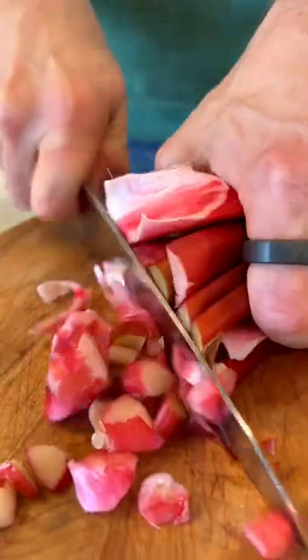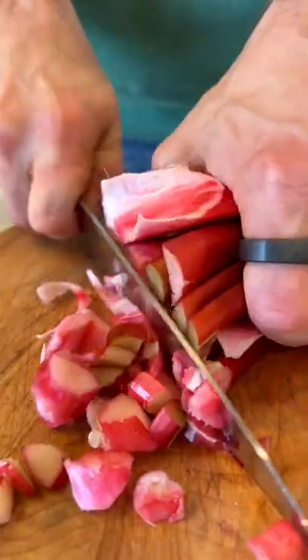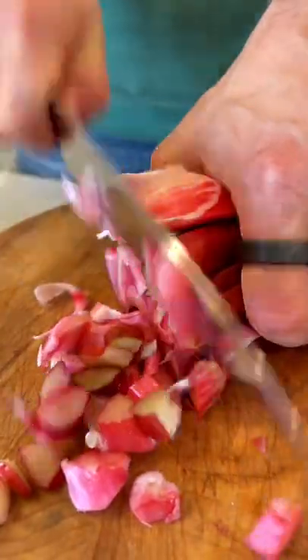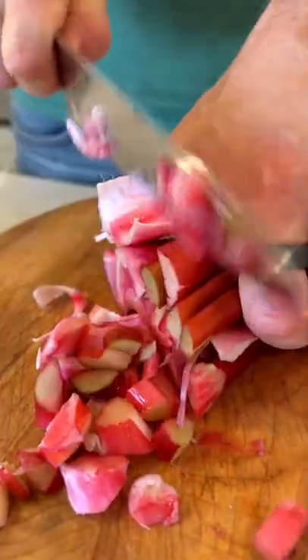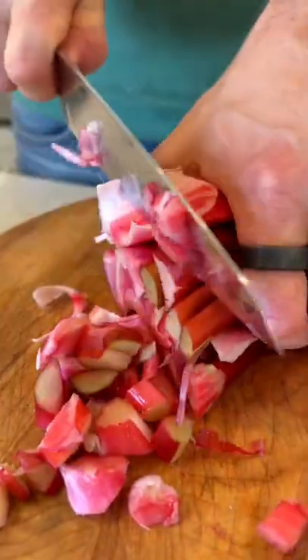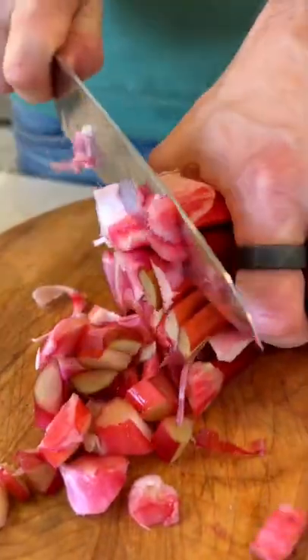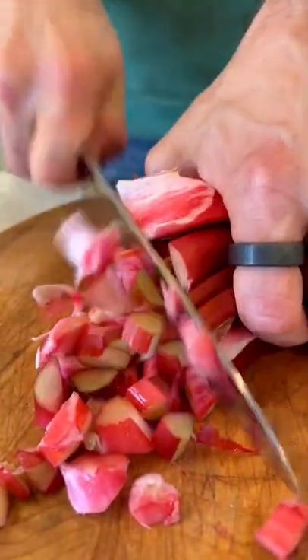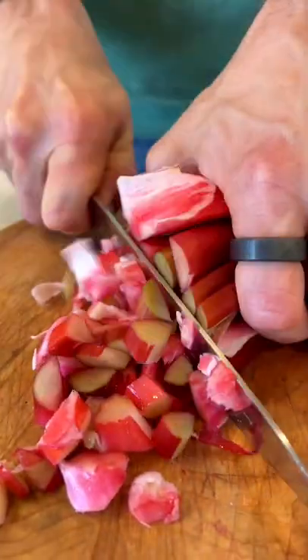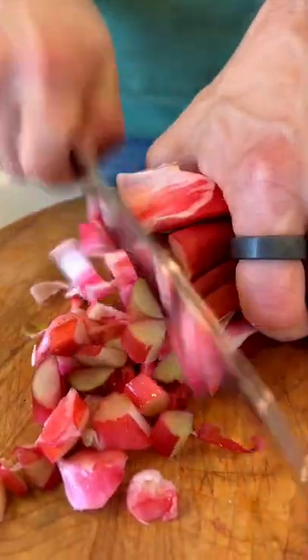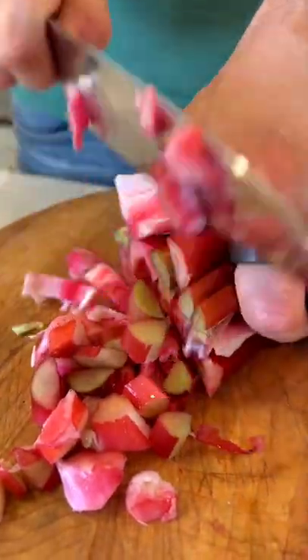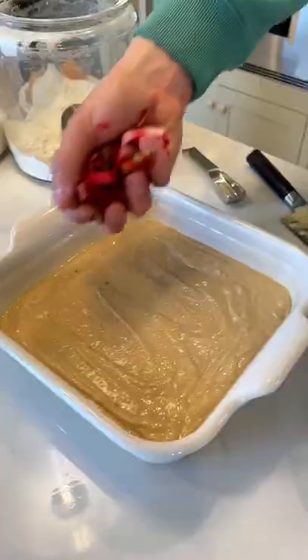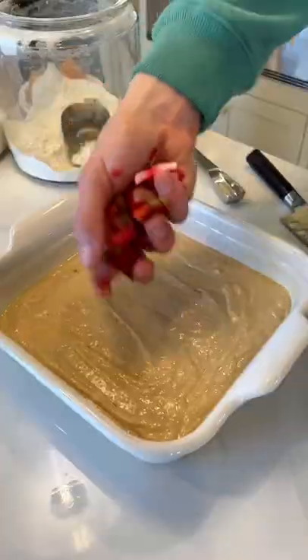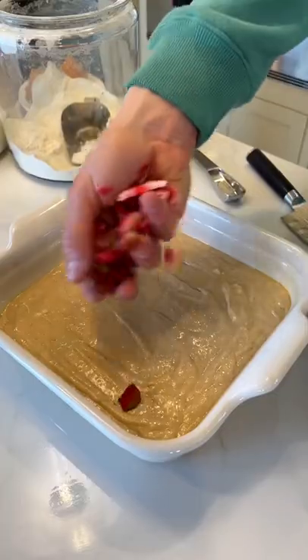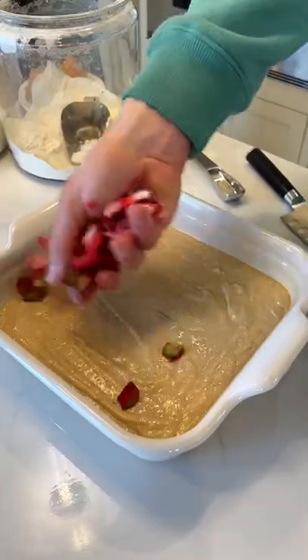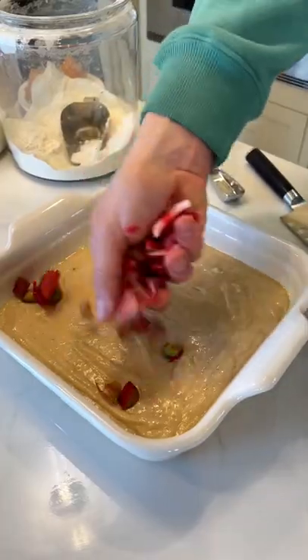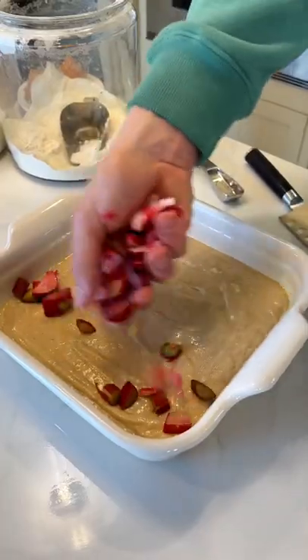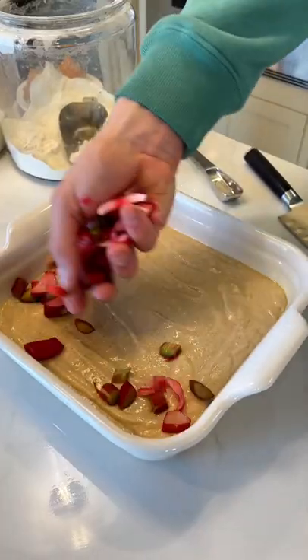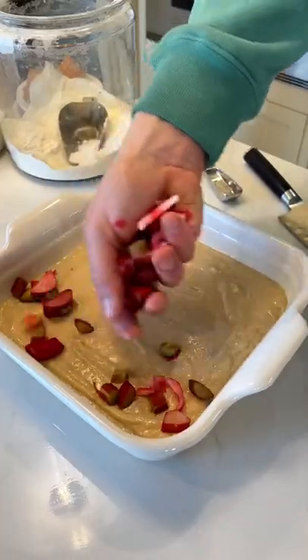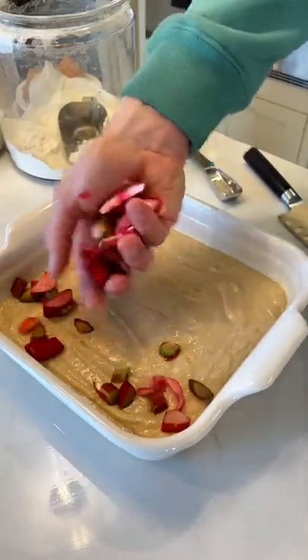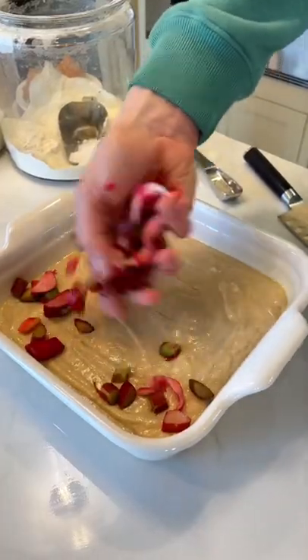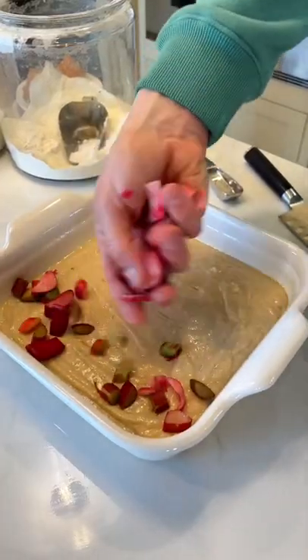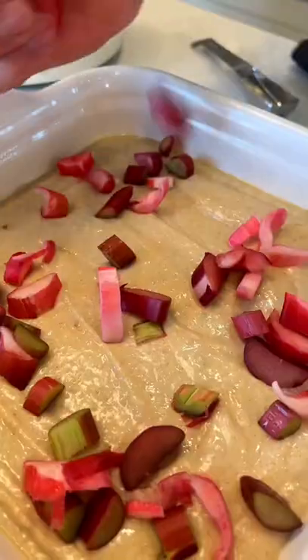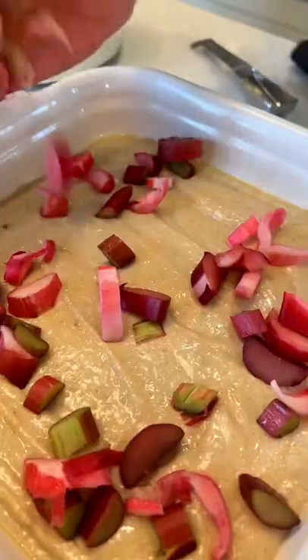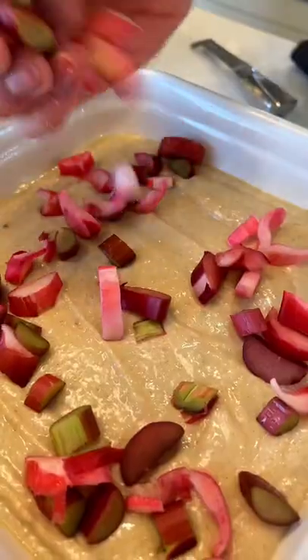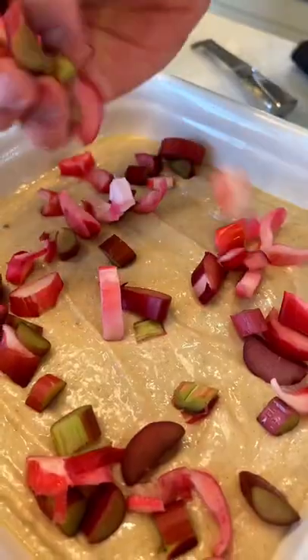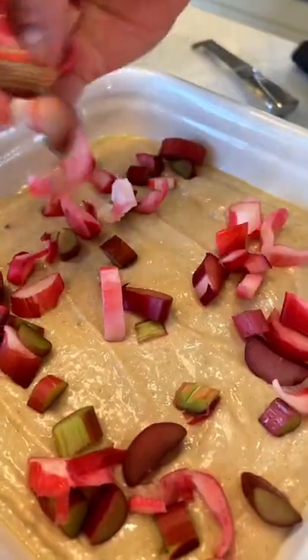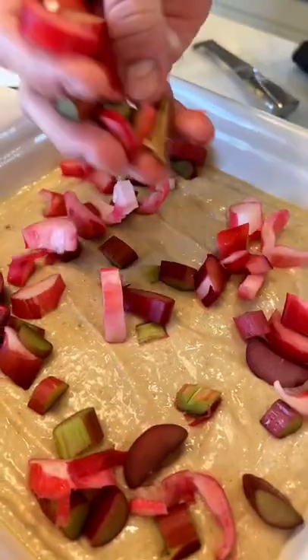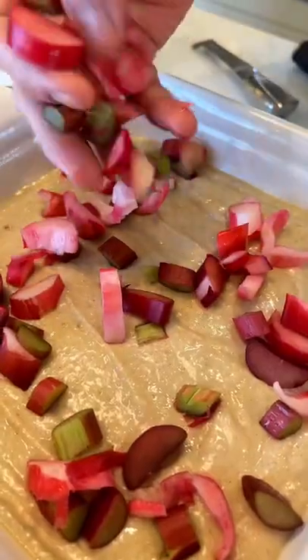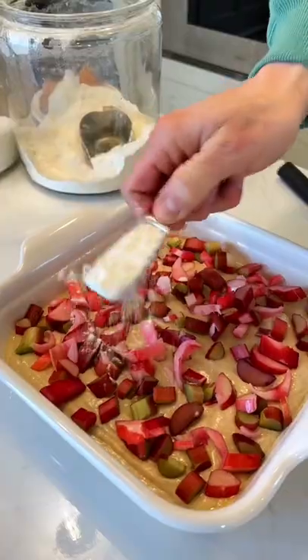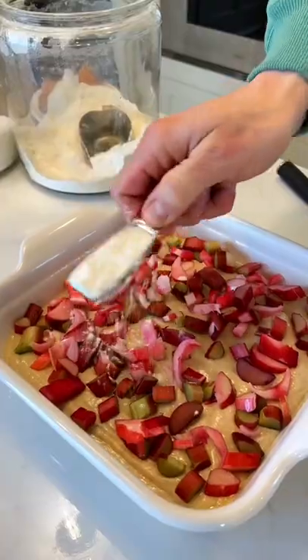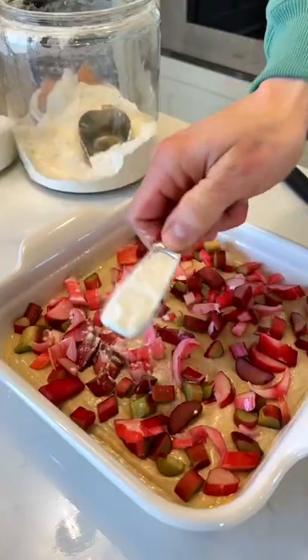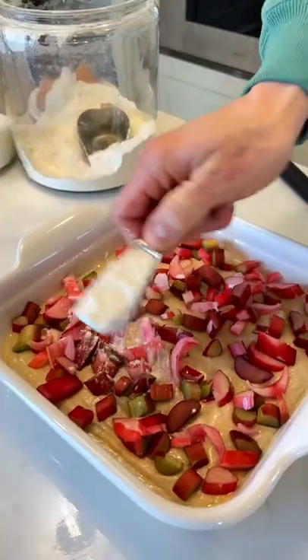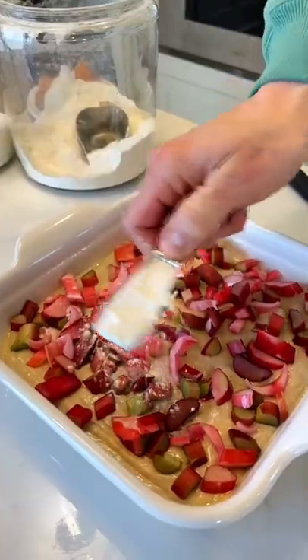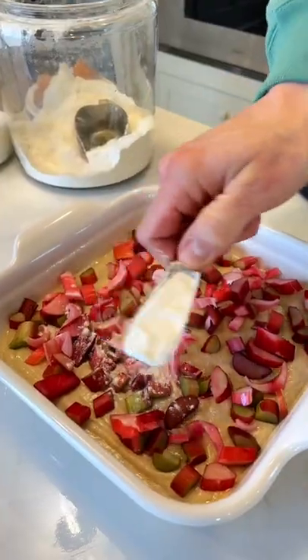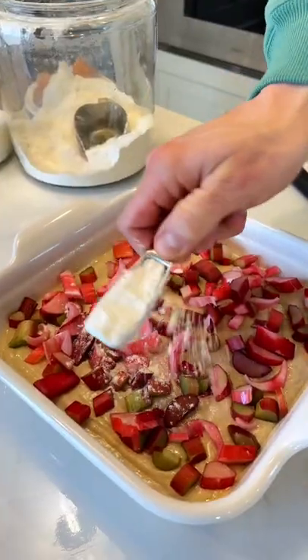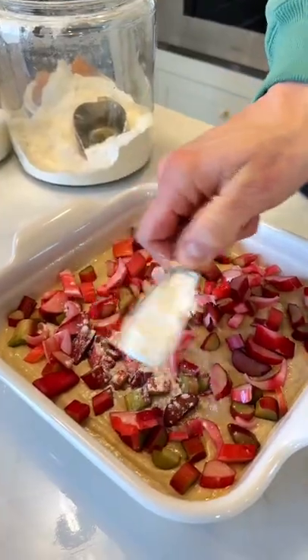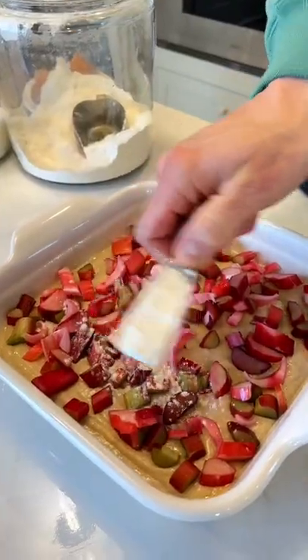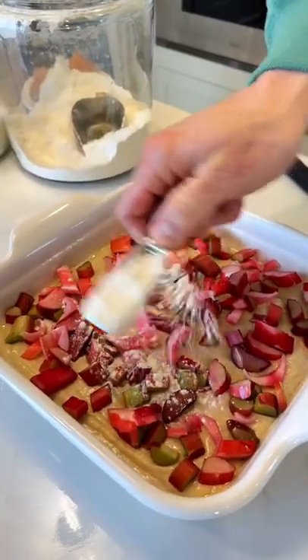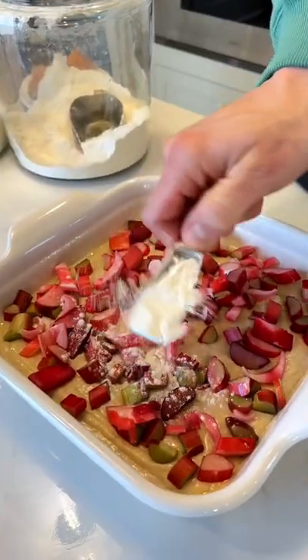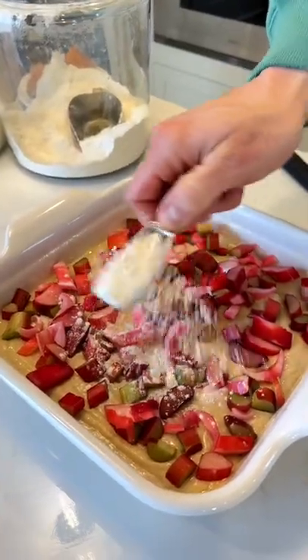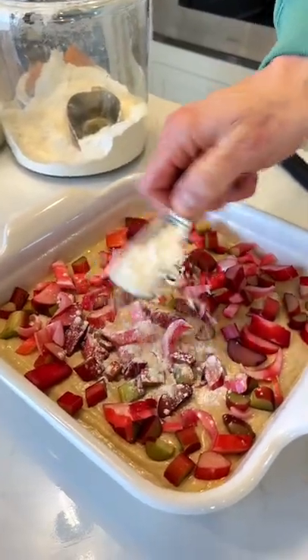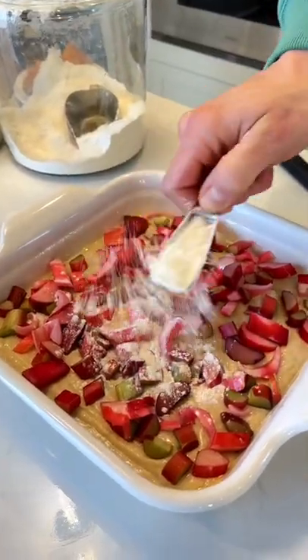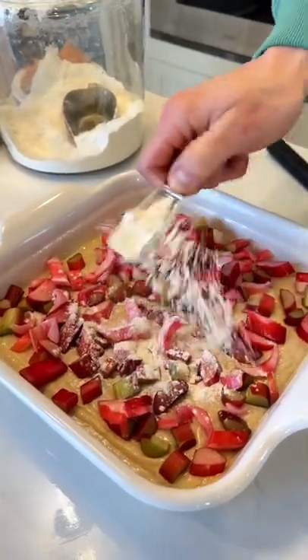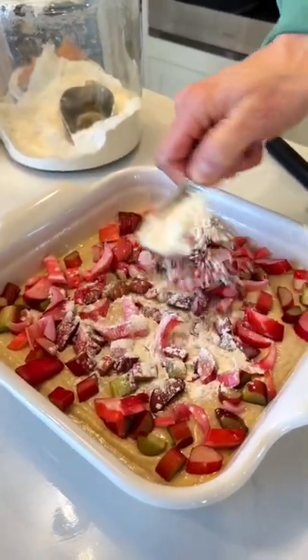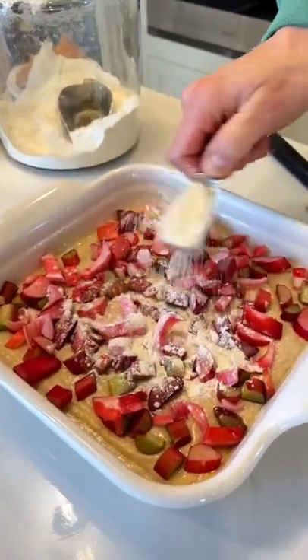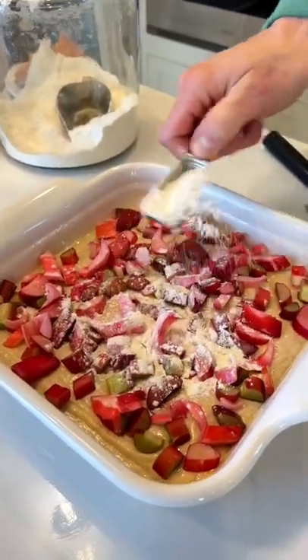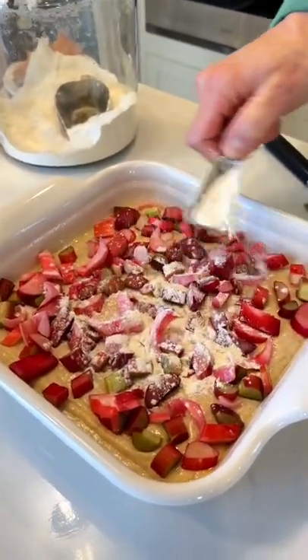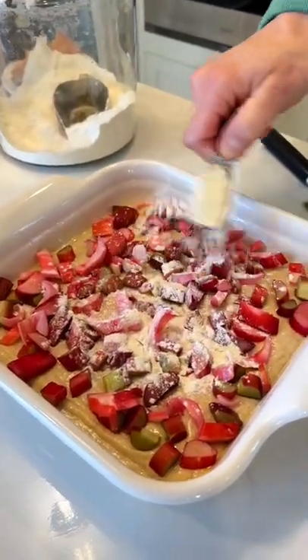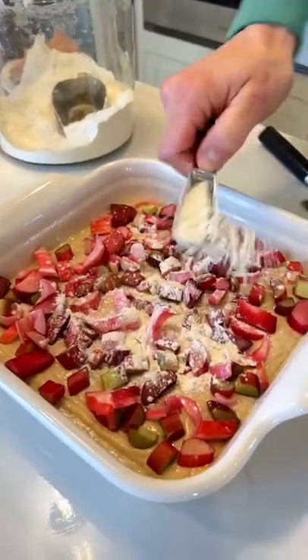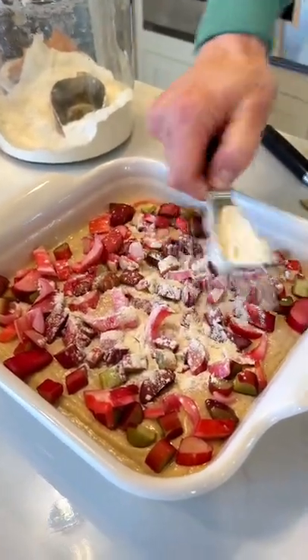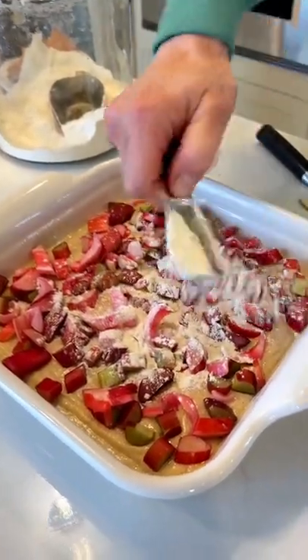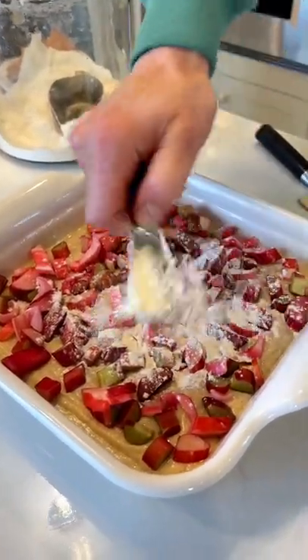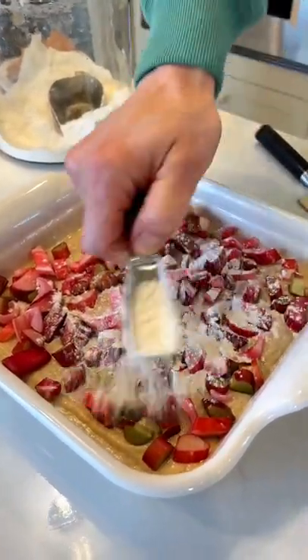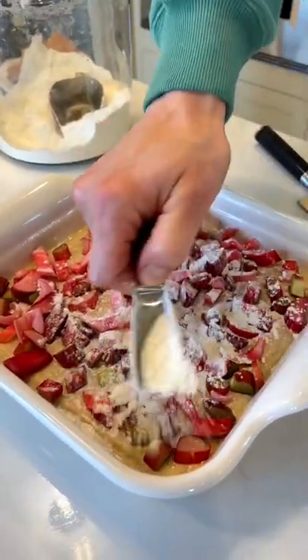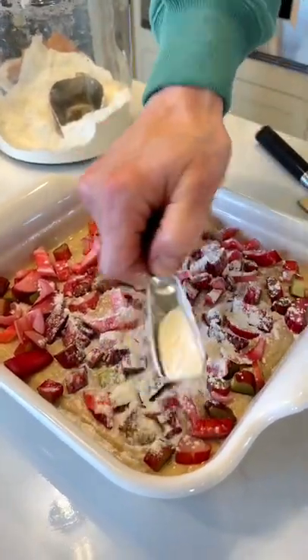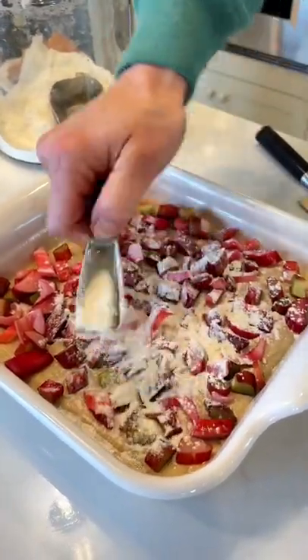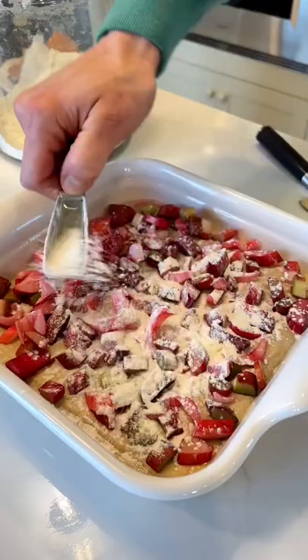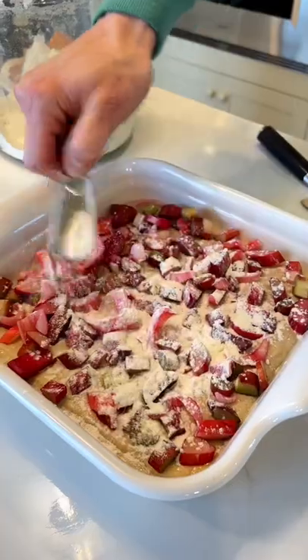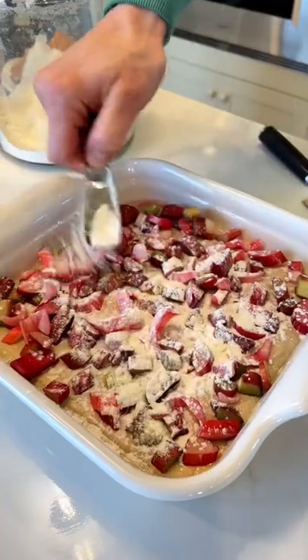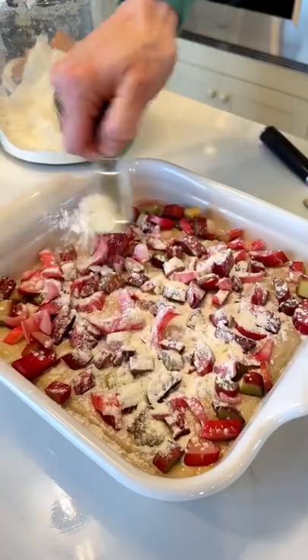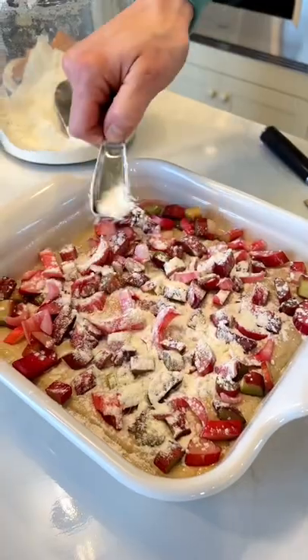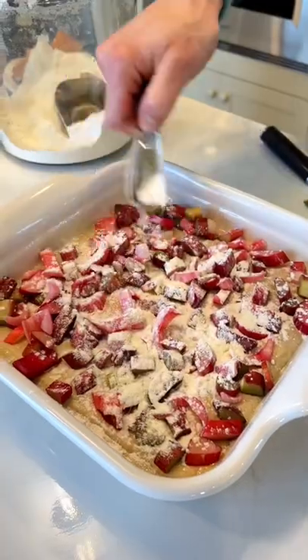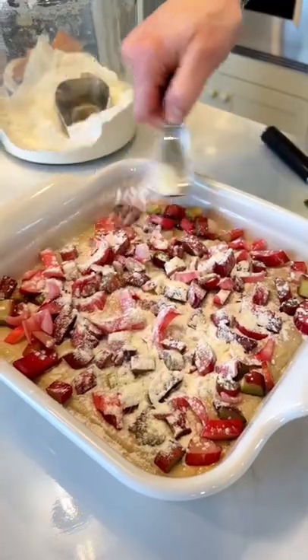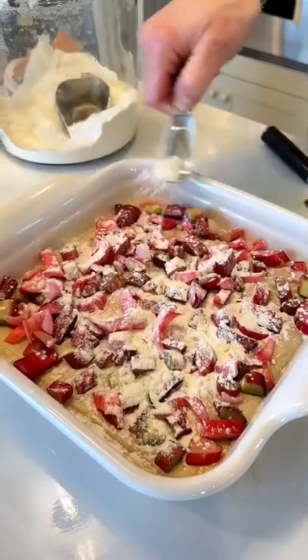Sprinkle on 1½ cups of chopped rhubarb and top that with 1 tablespoon of flour. This just absorbs all the extra liquid in the rhubarb.